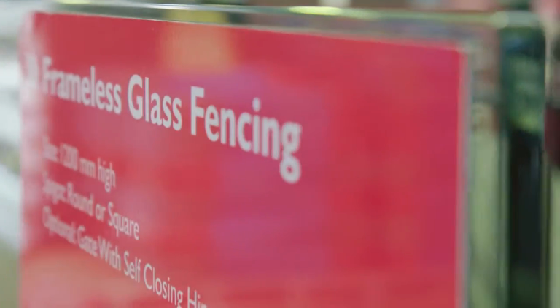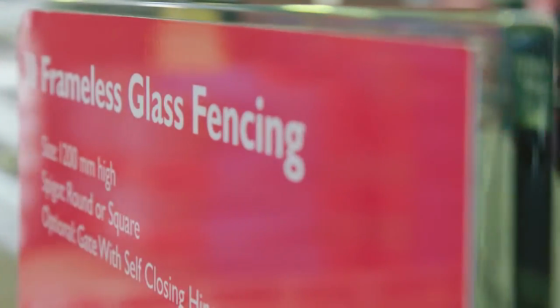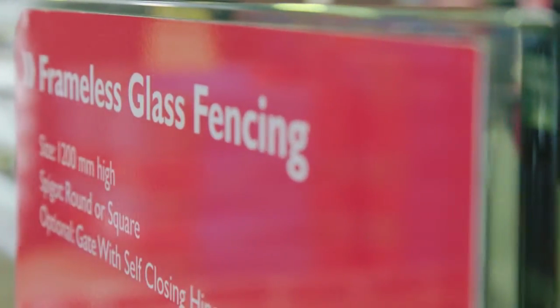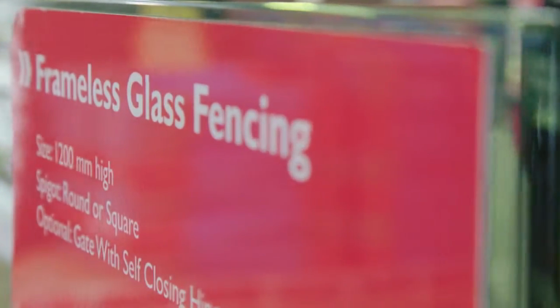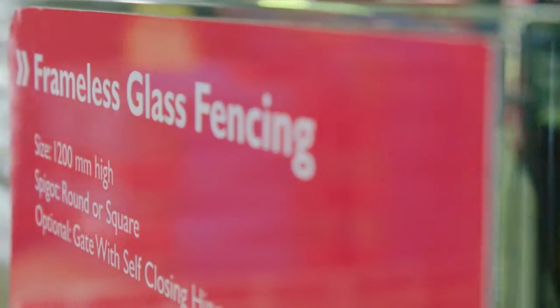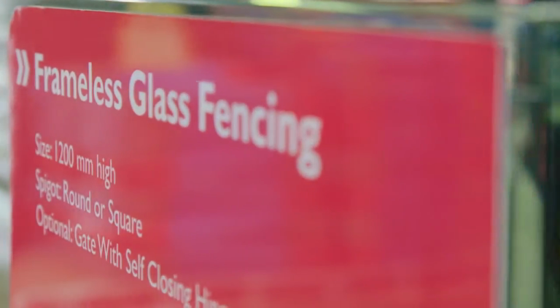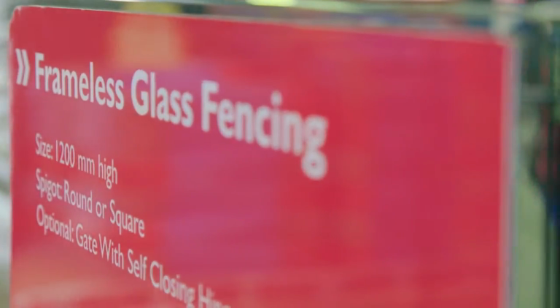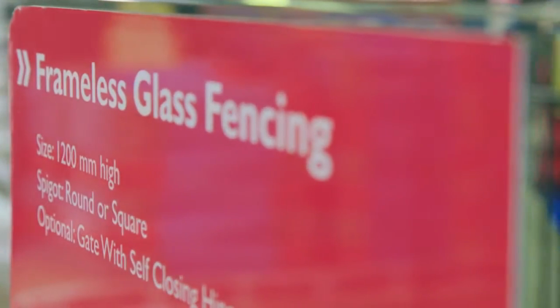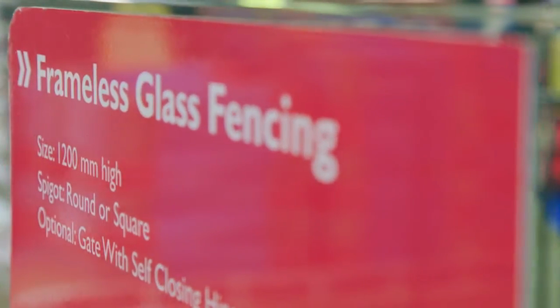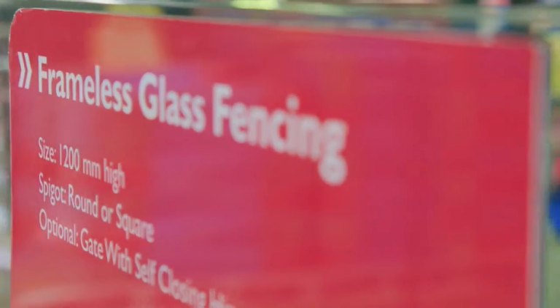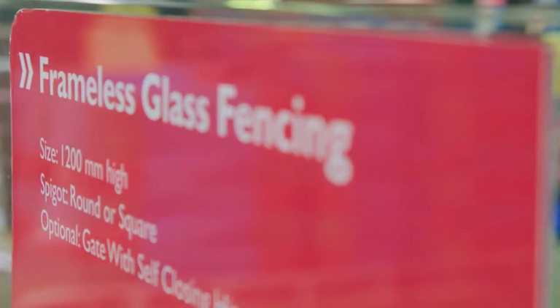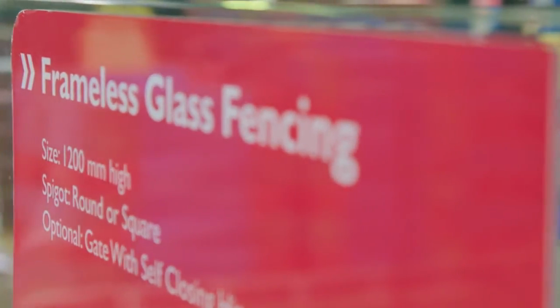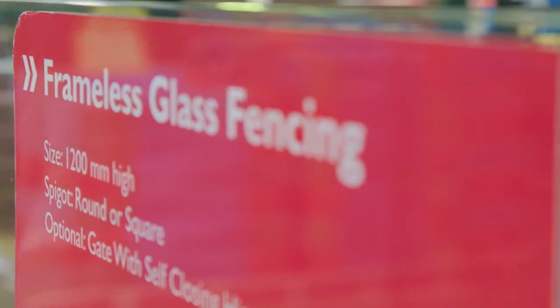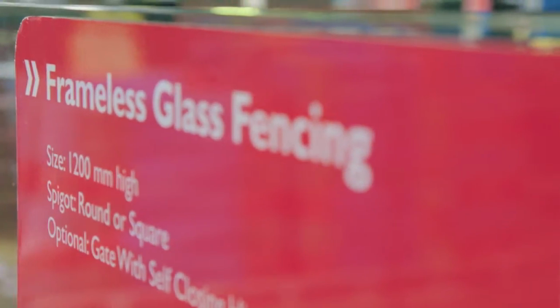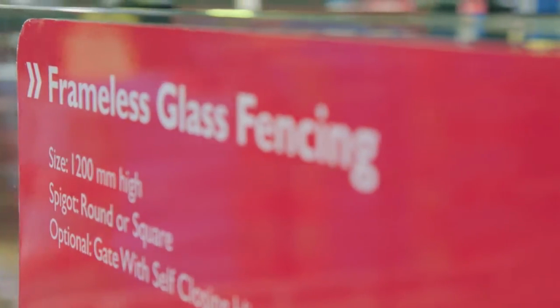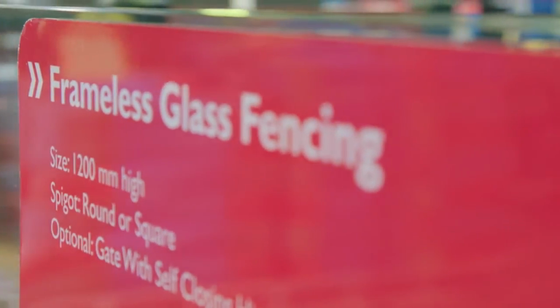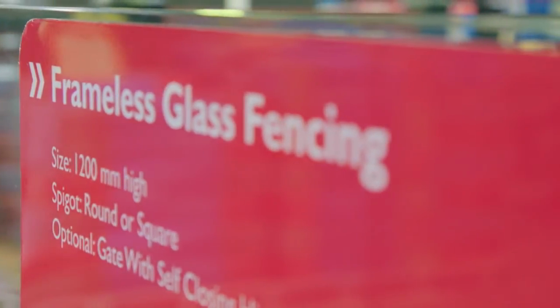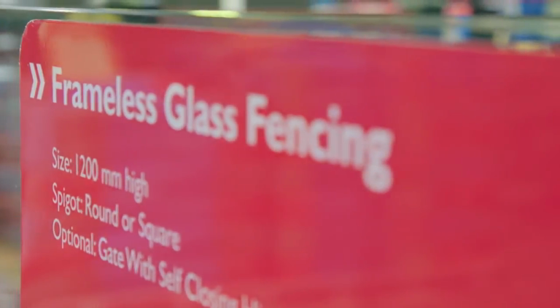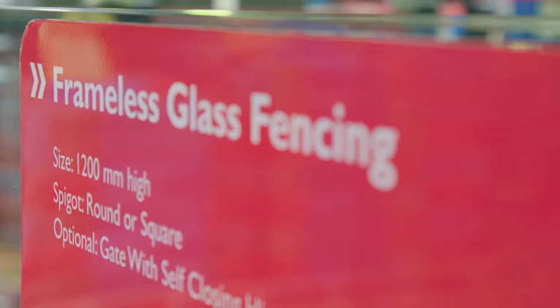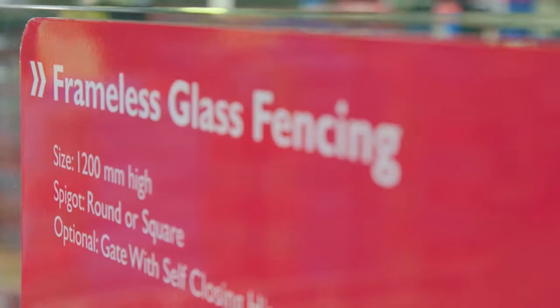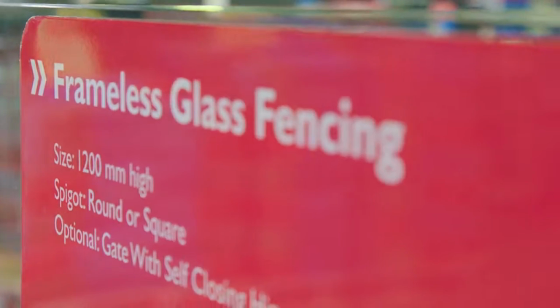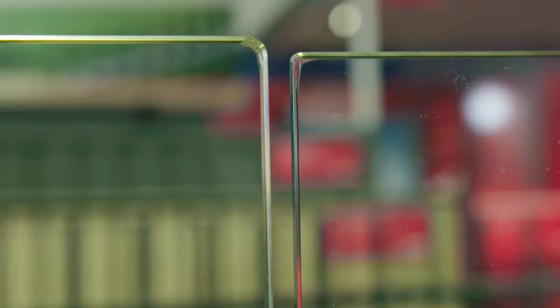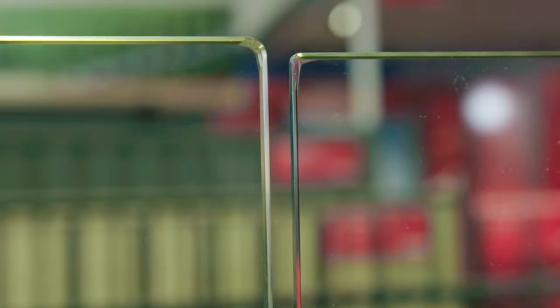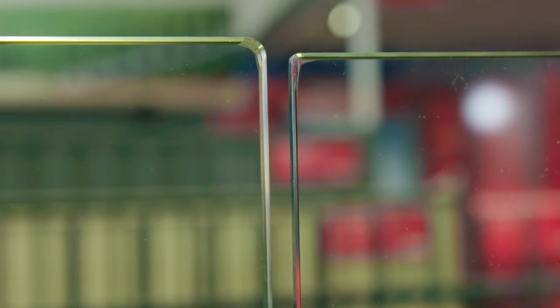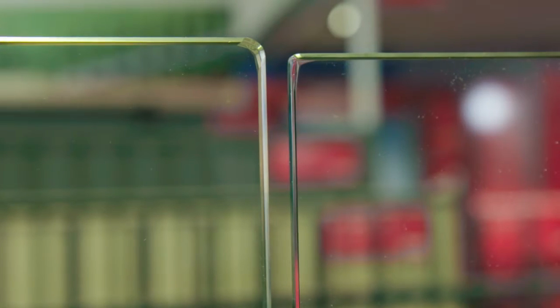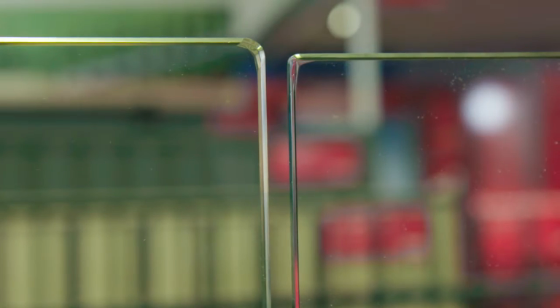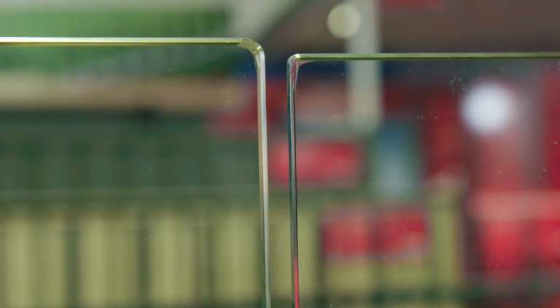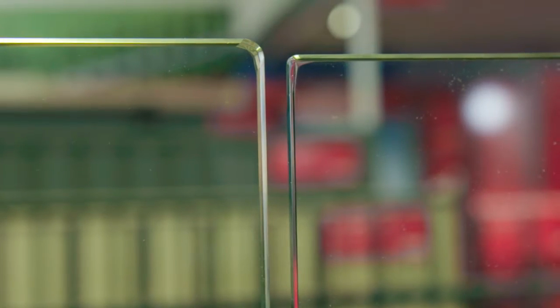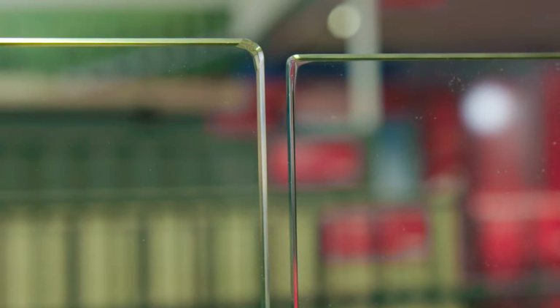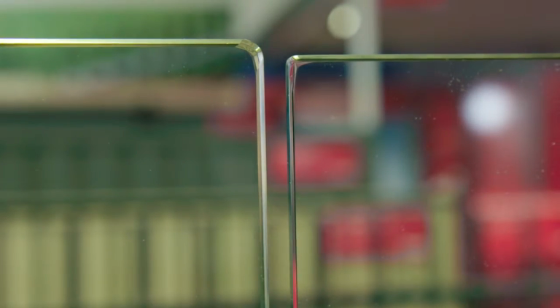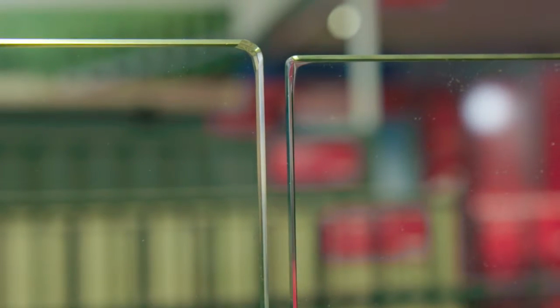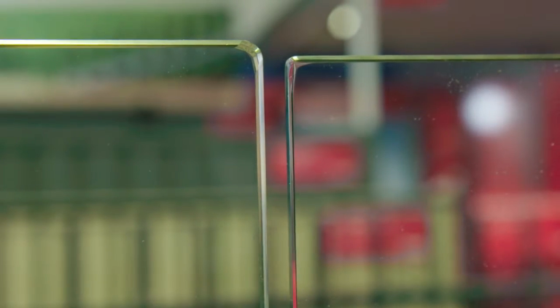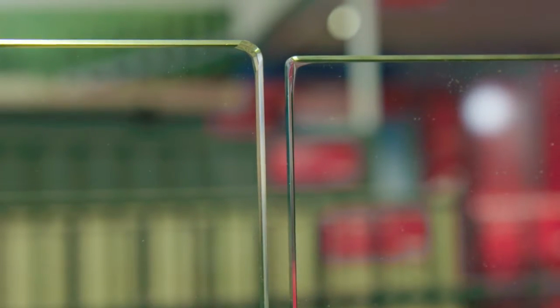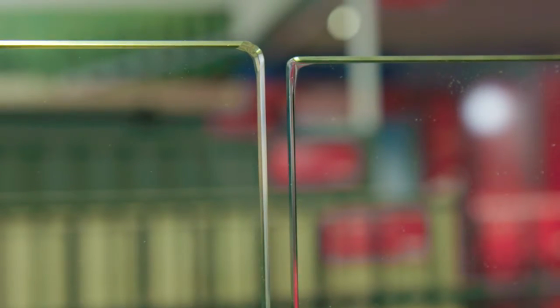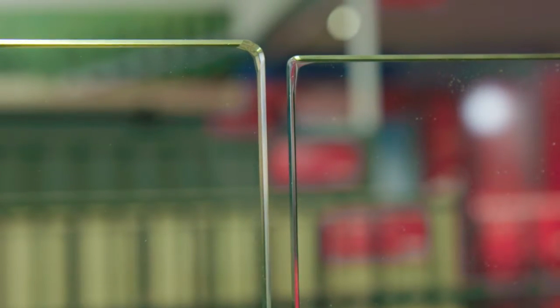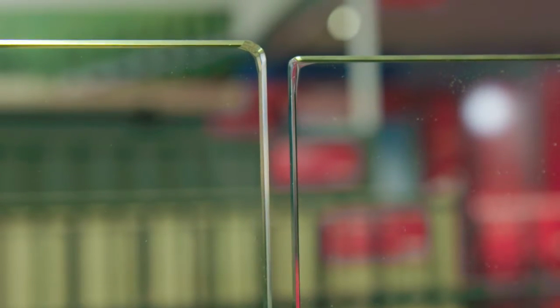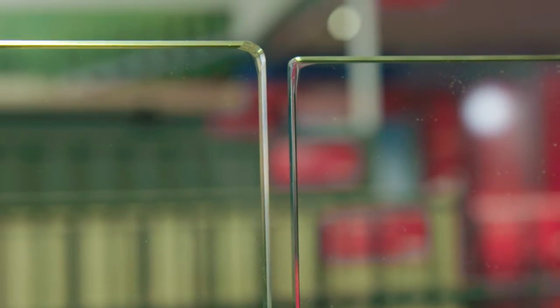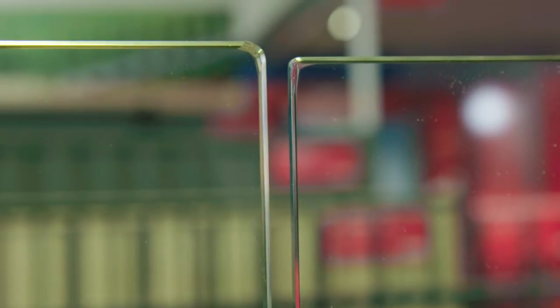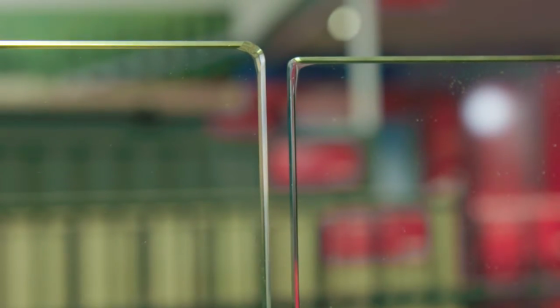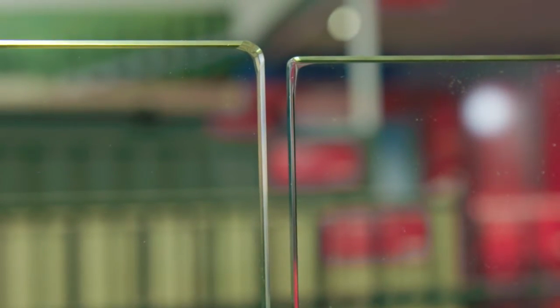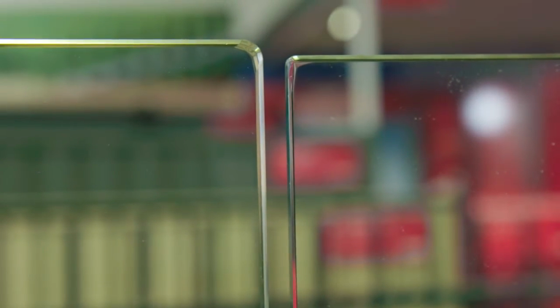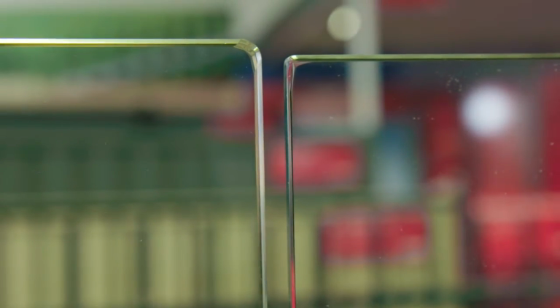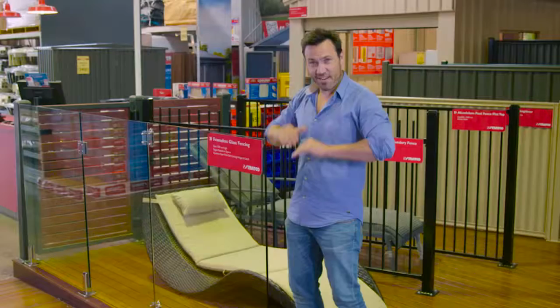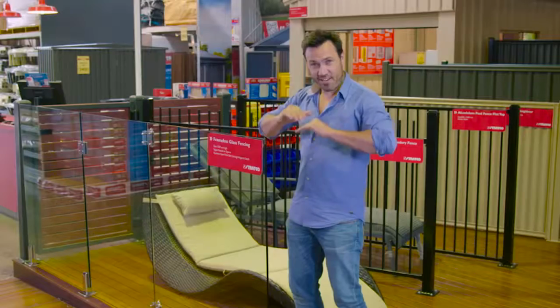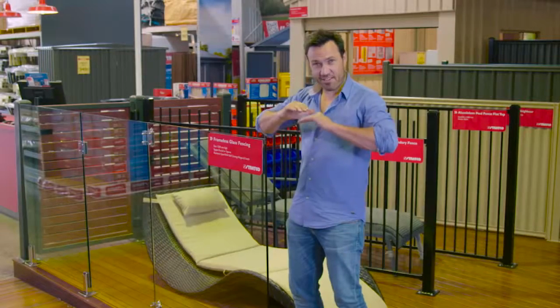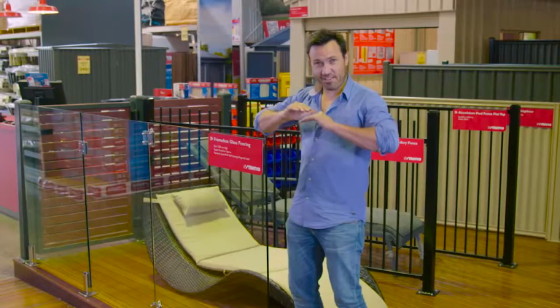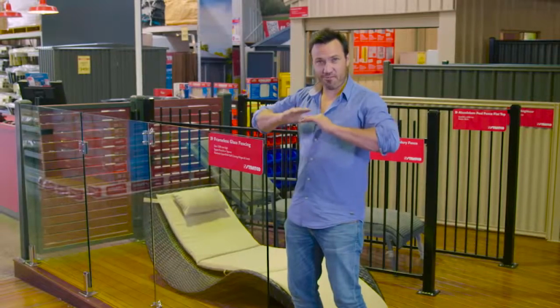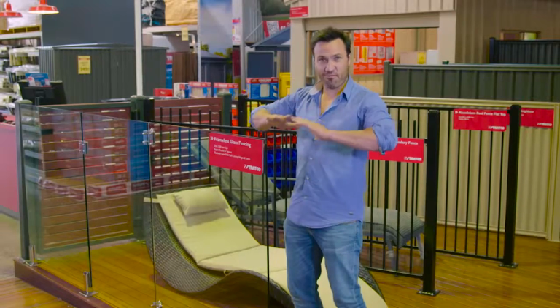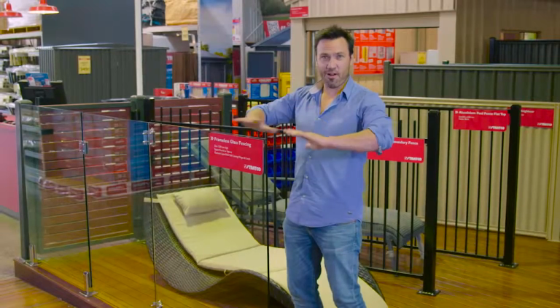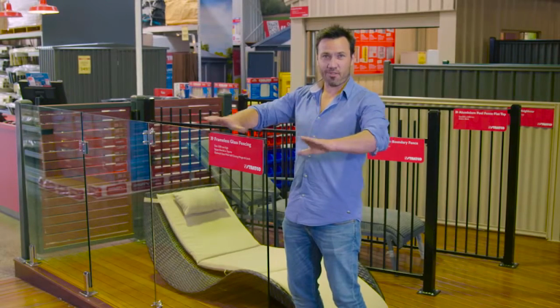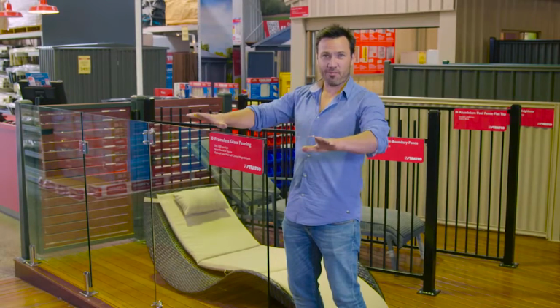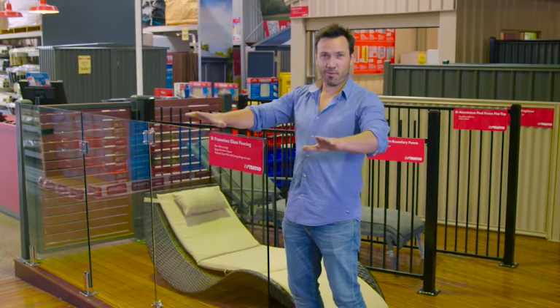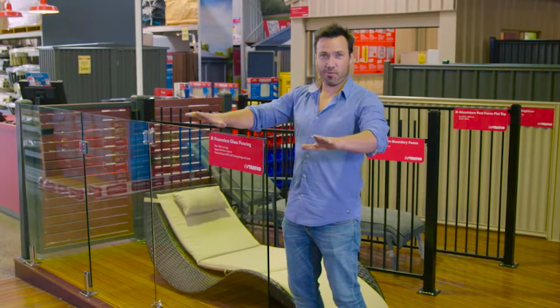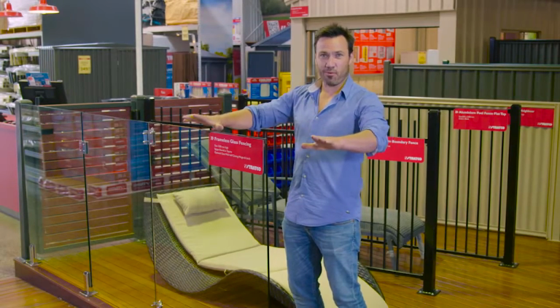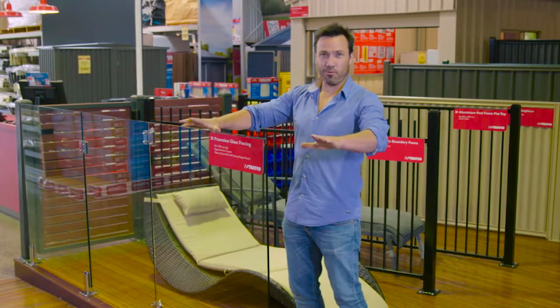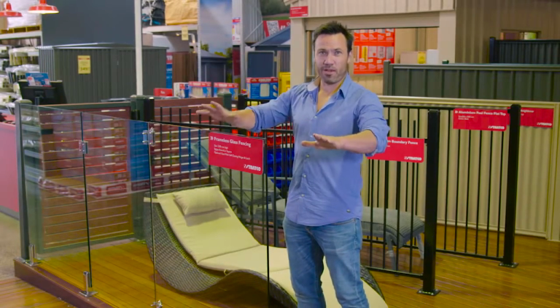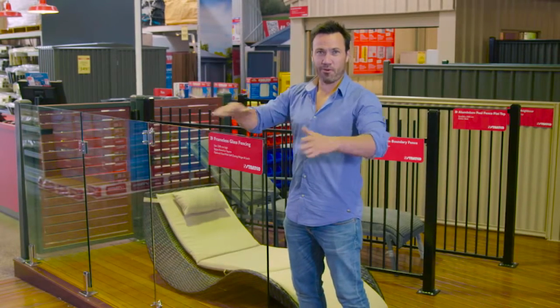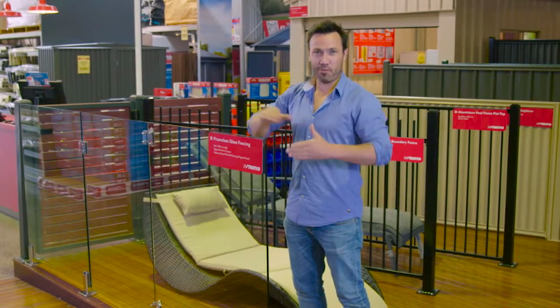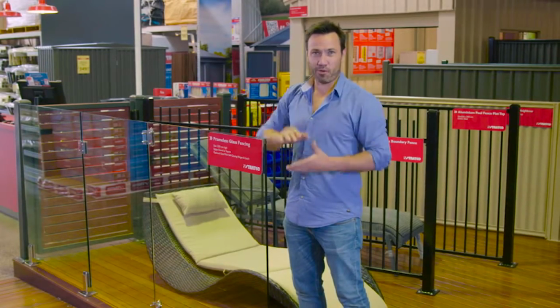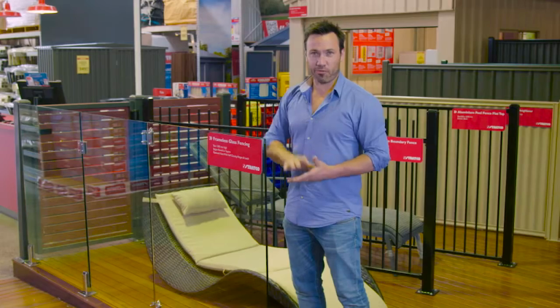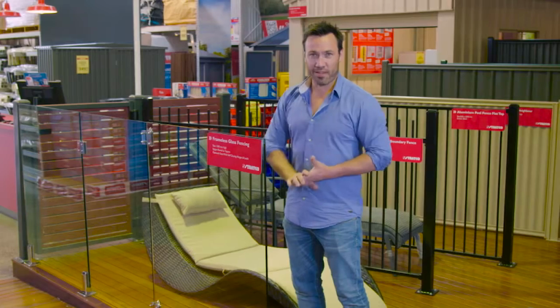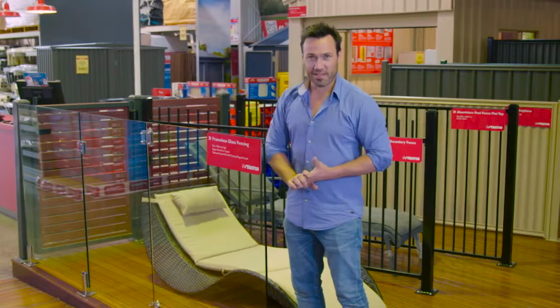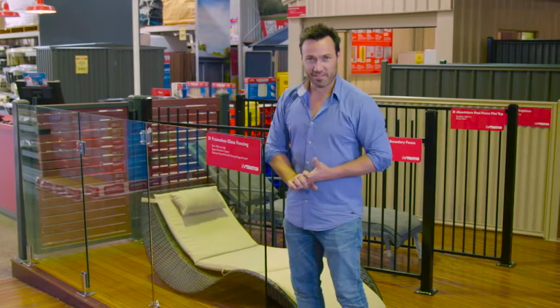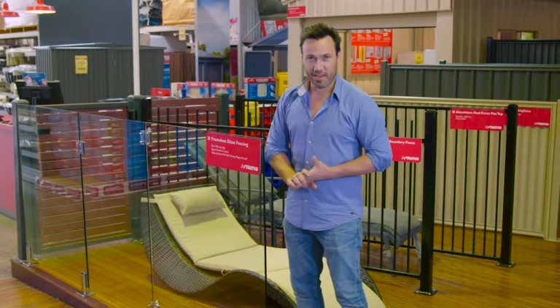There are some great benefits with glass balustrading. Number one, it looks great and you can see right through to your pool and all your beautiful landscape.